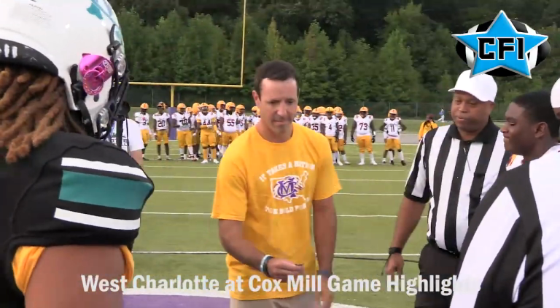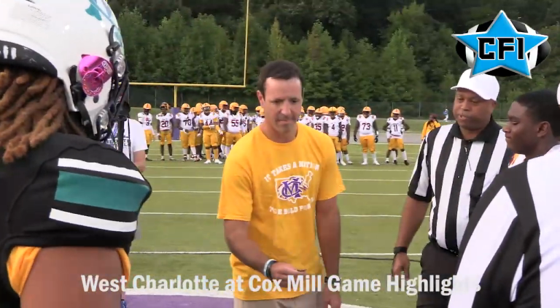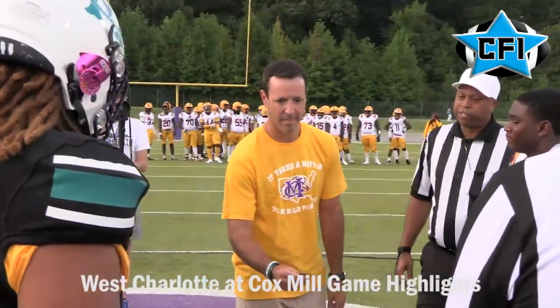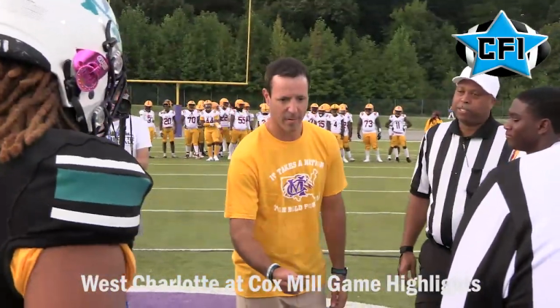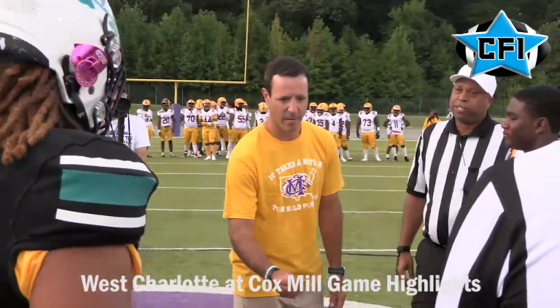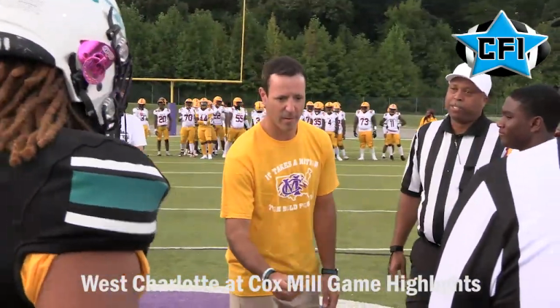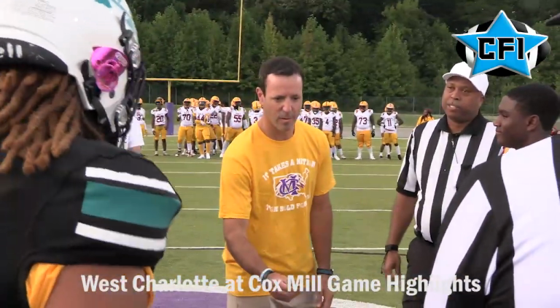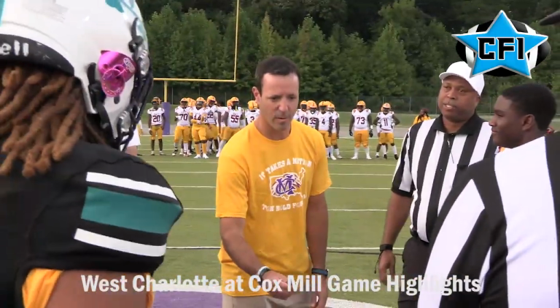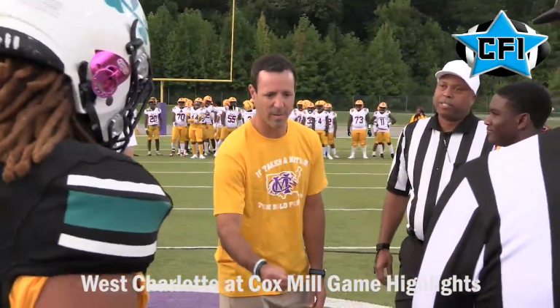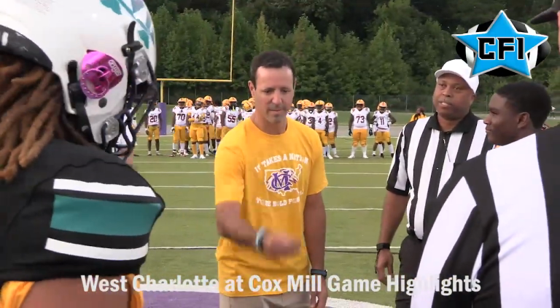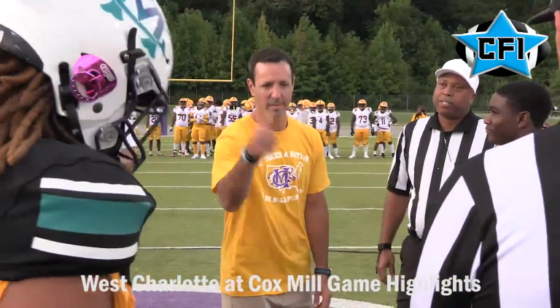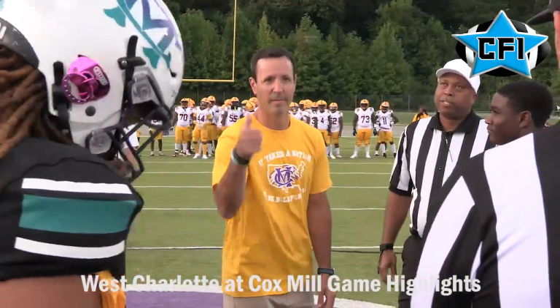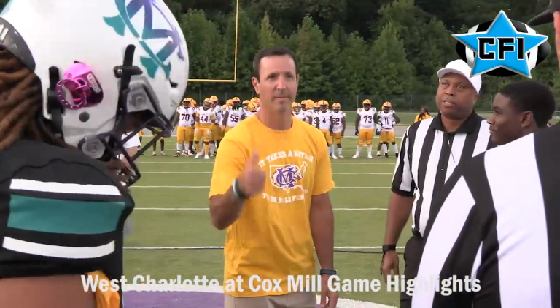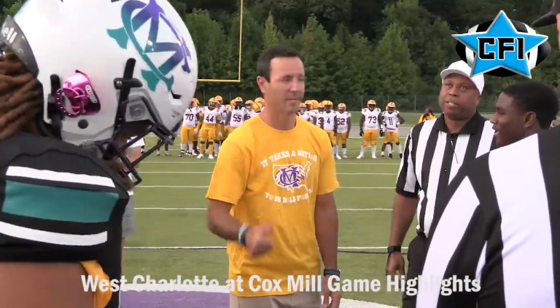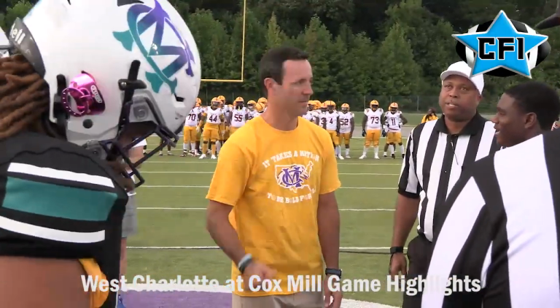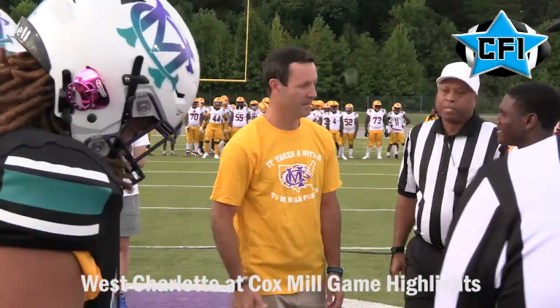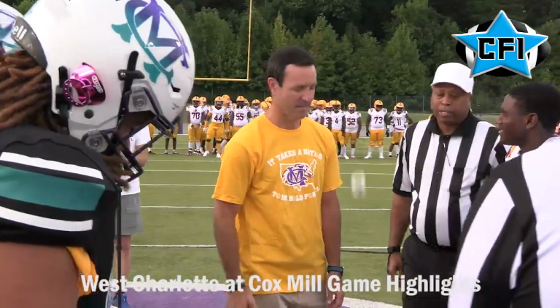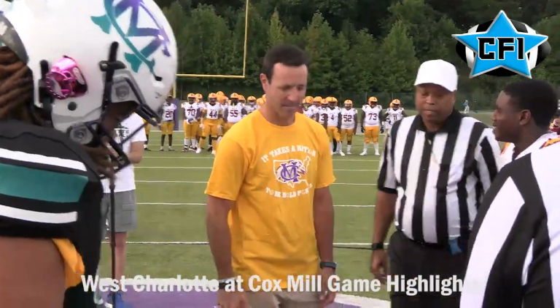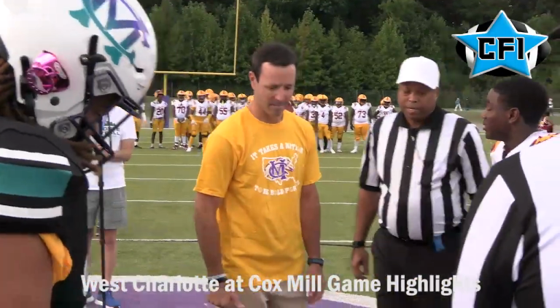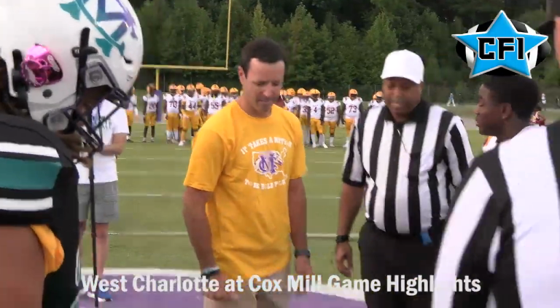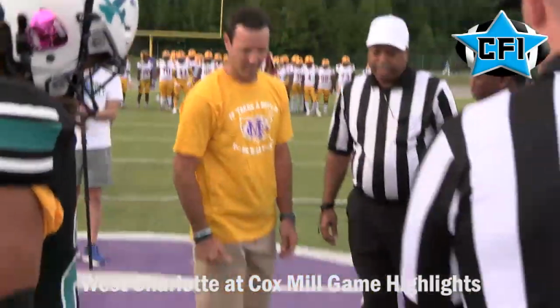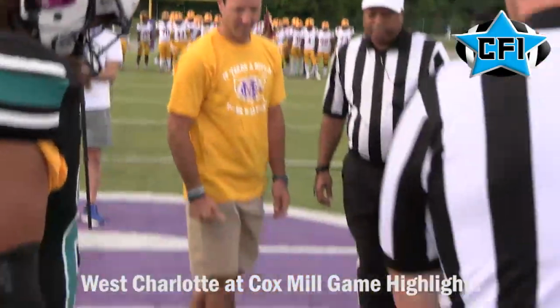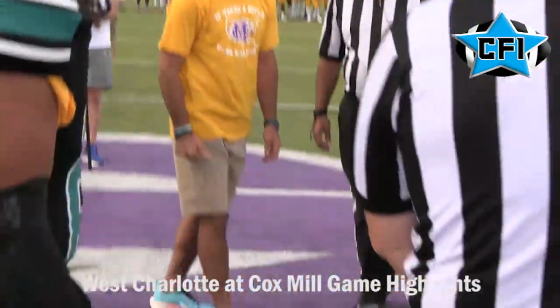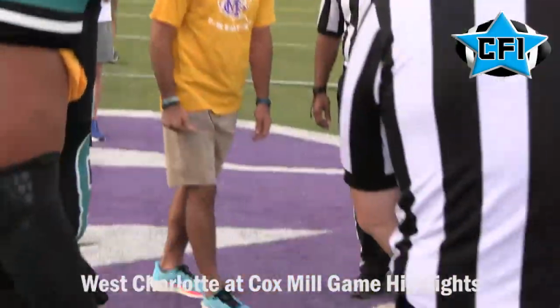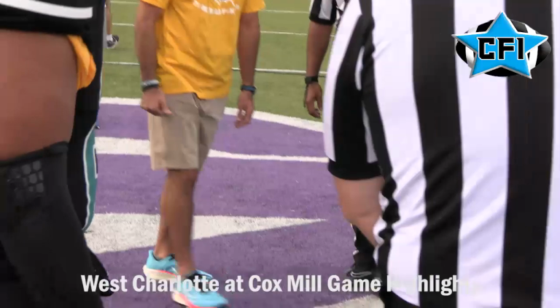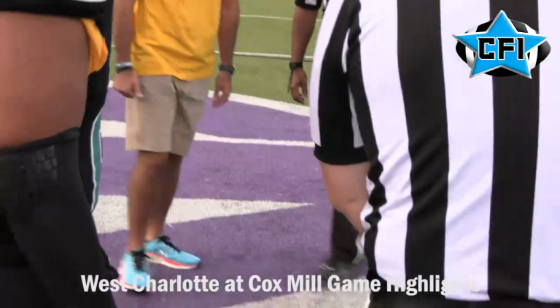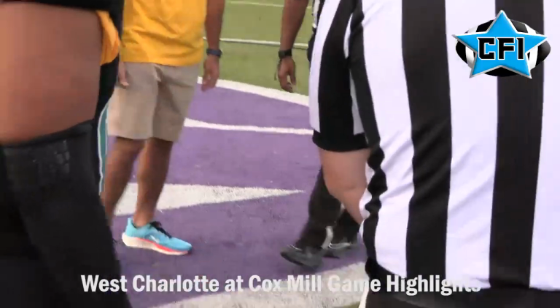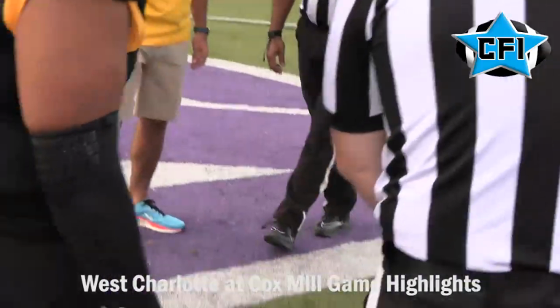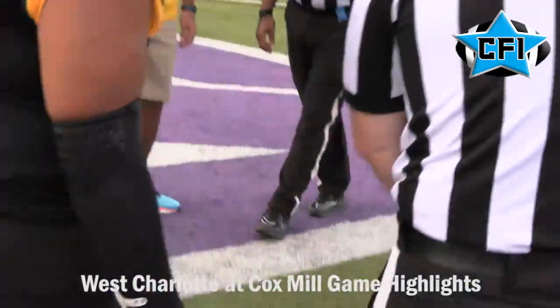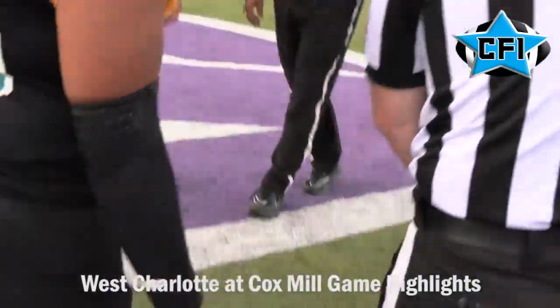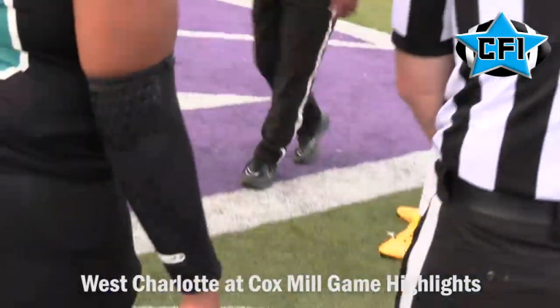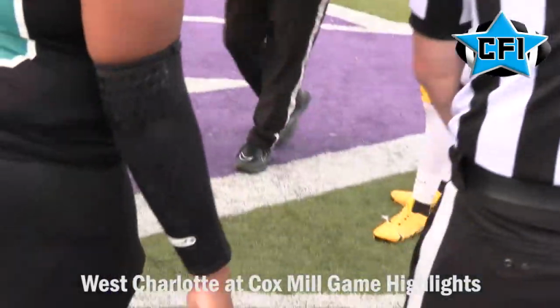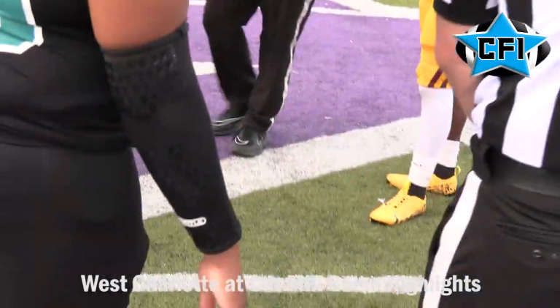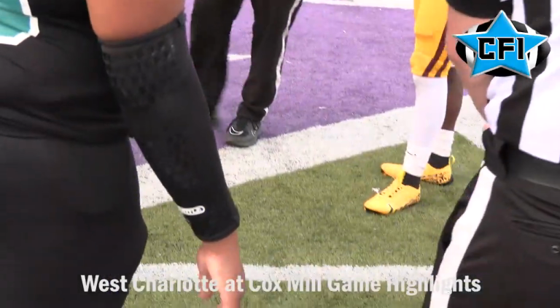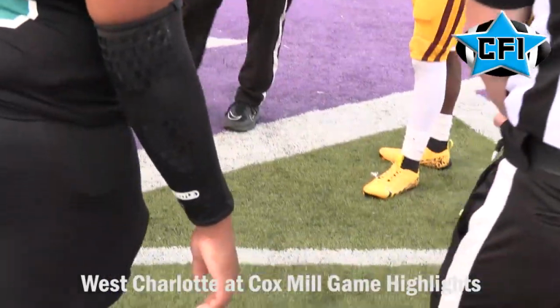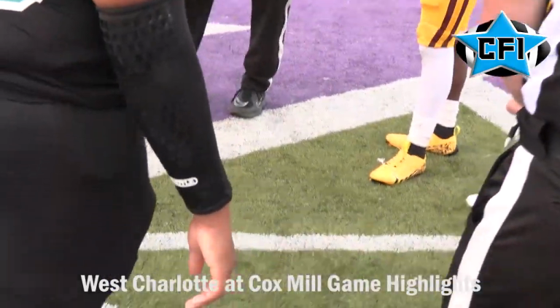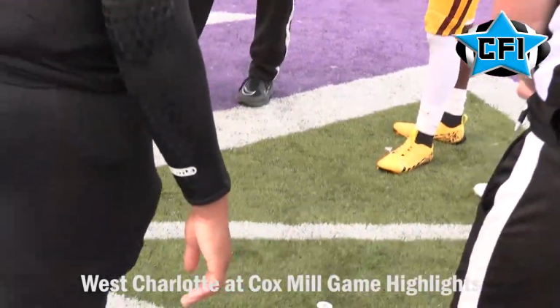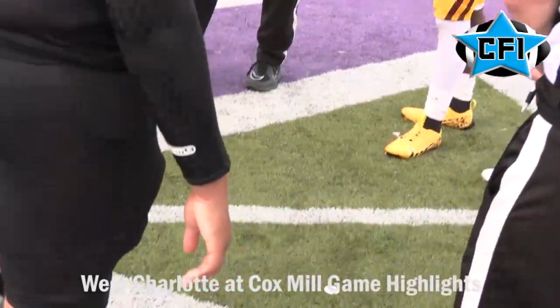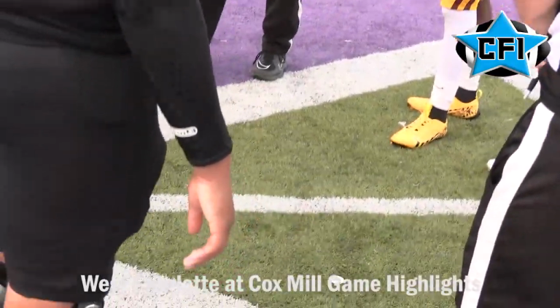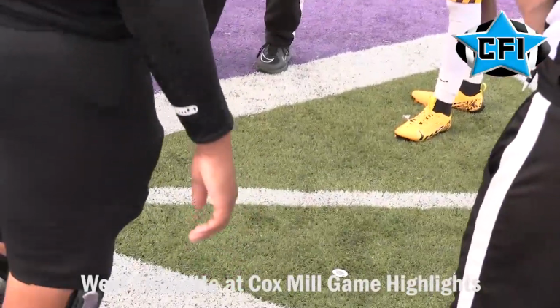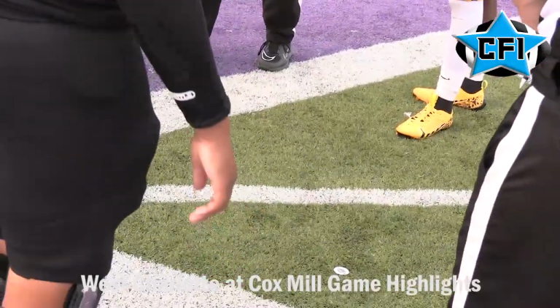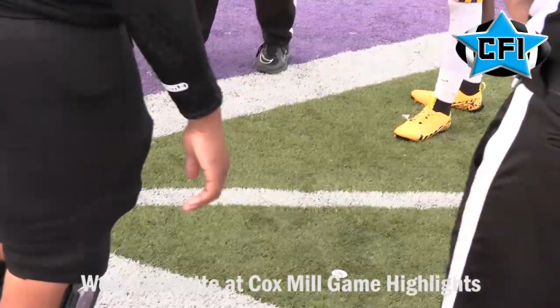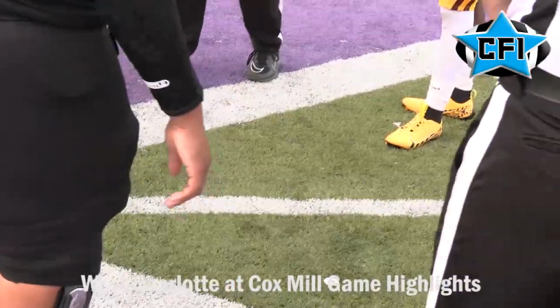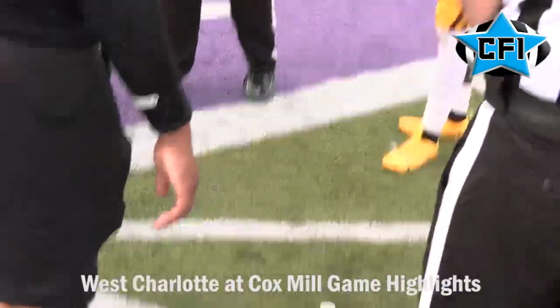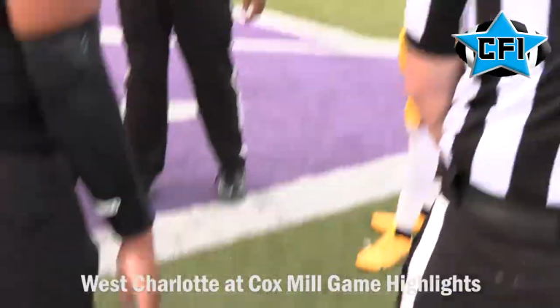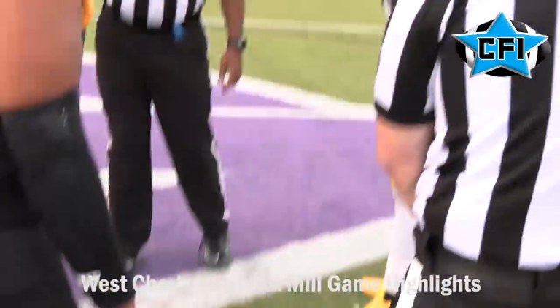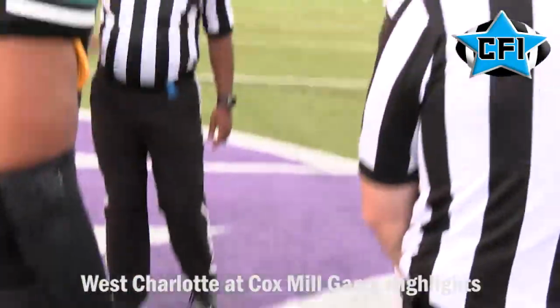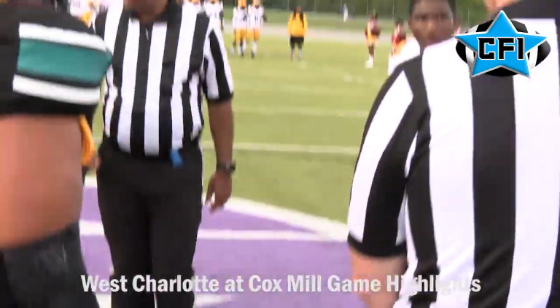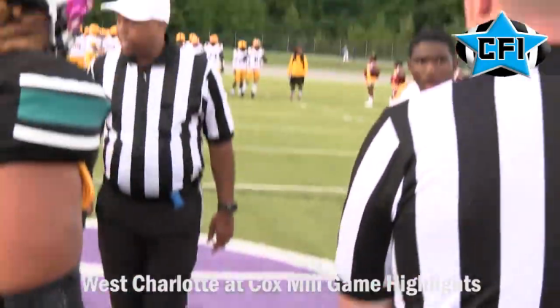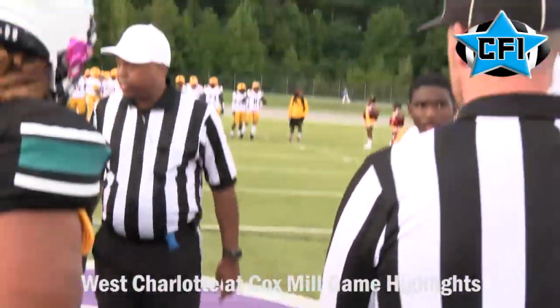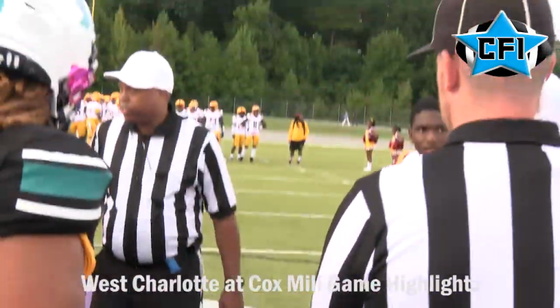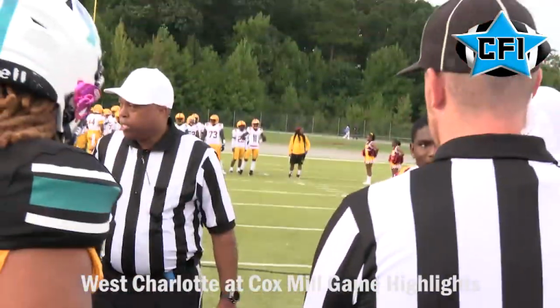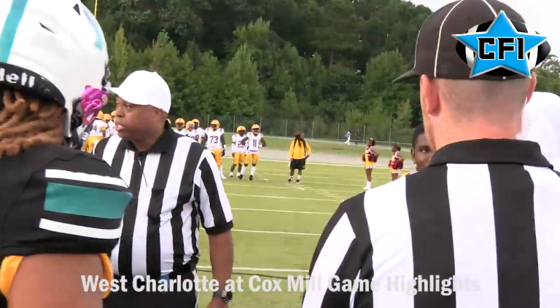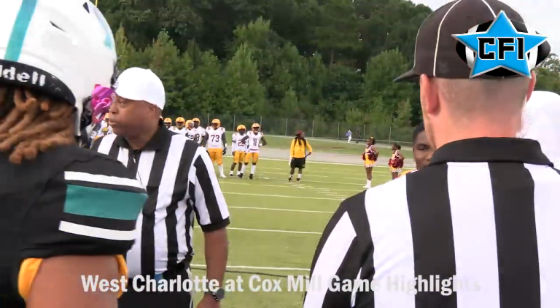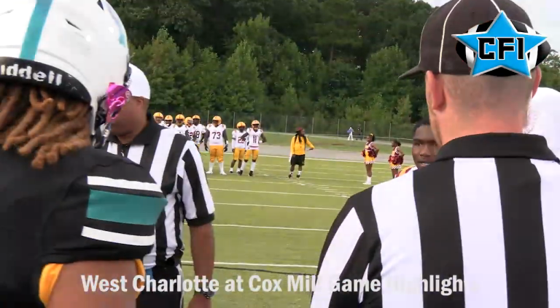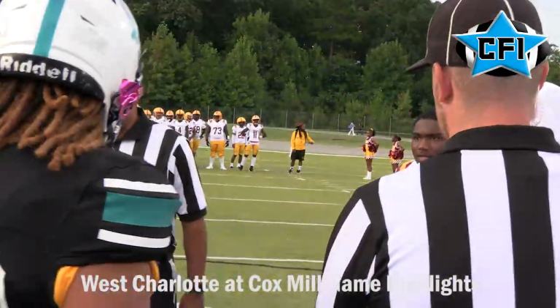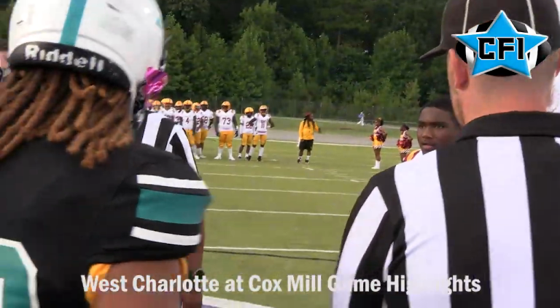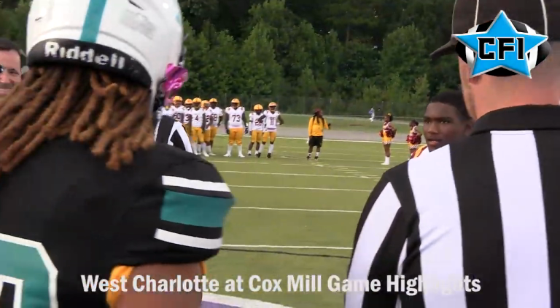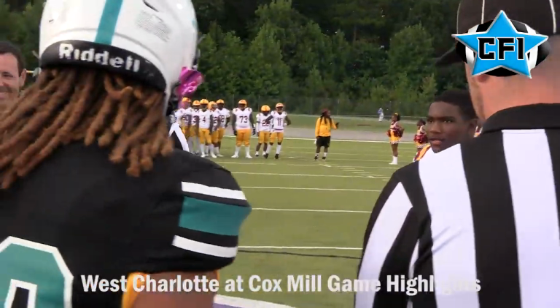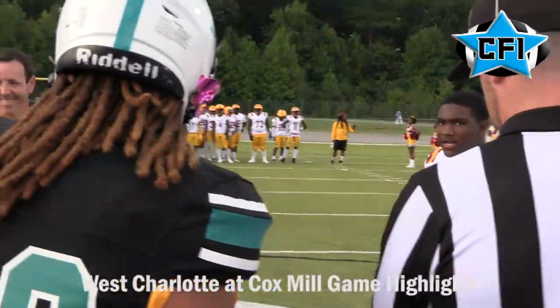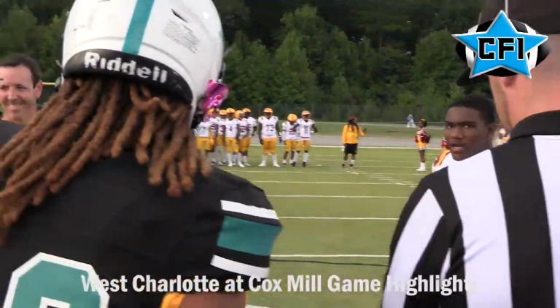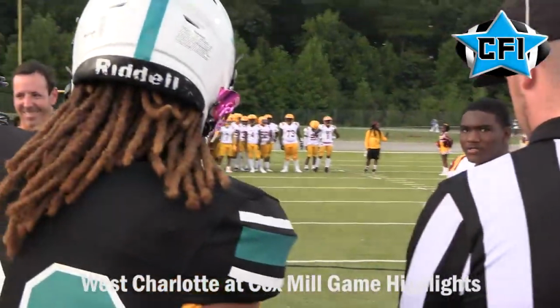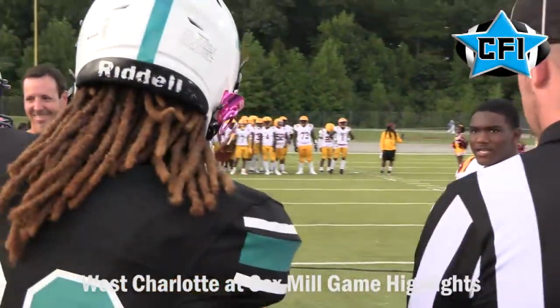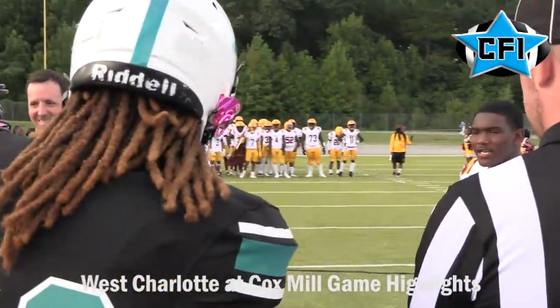For West Charlotte, the captains are Michael Griffin, Rakim Finch, K.D. Cotton, and Justin Wilson.